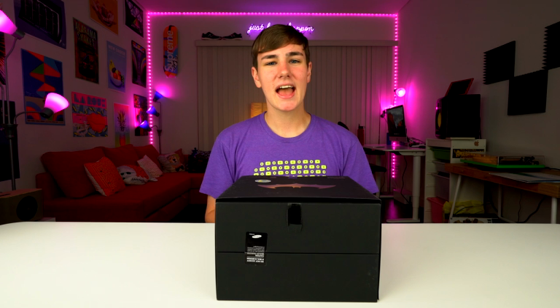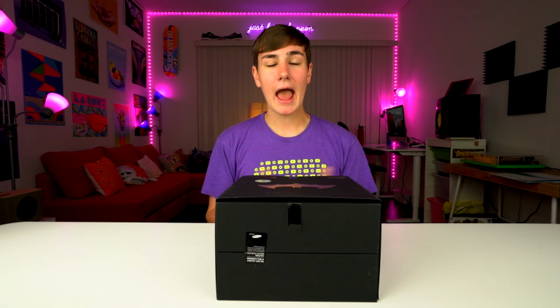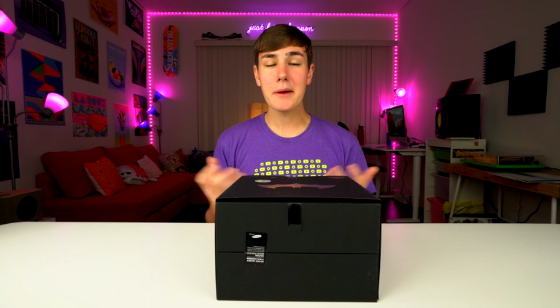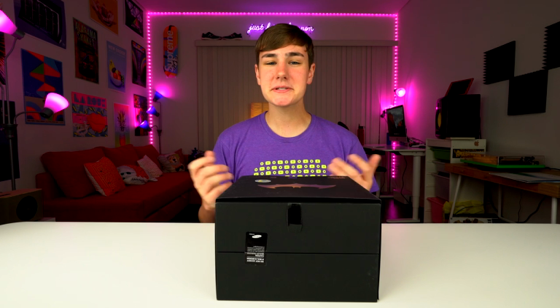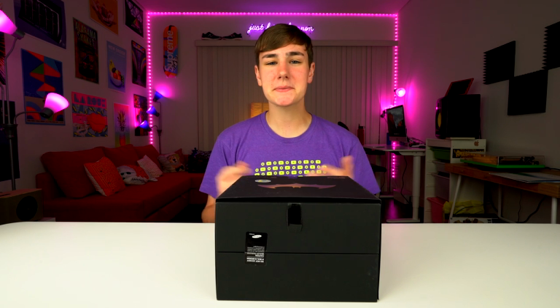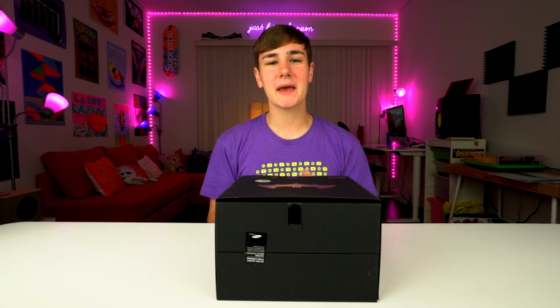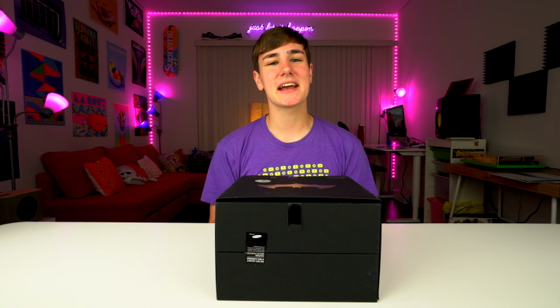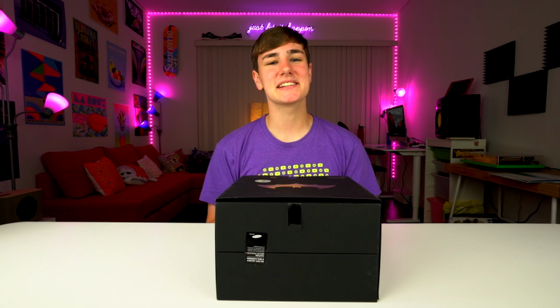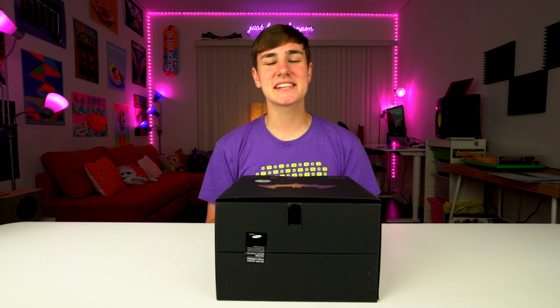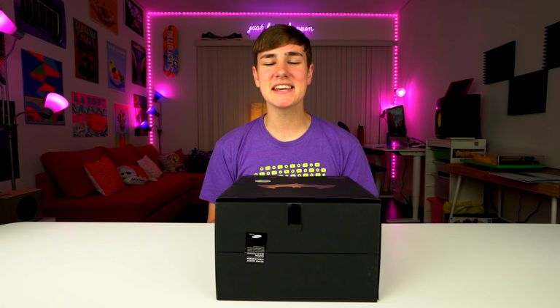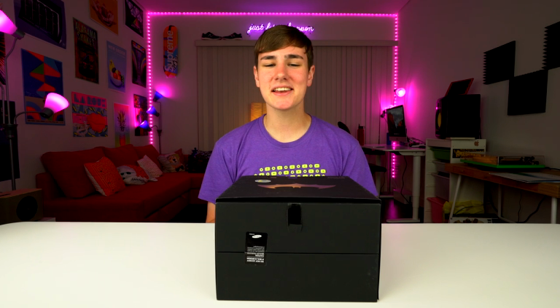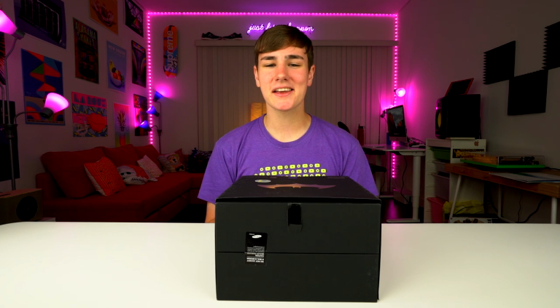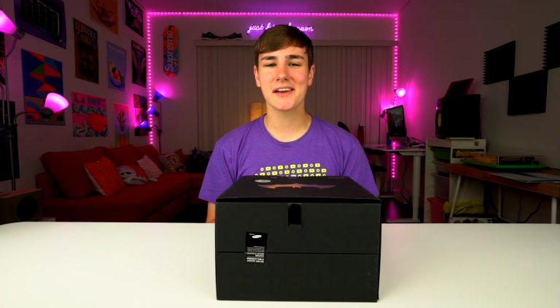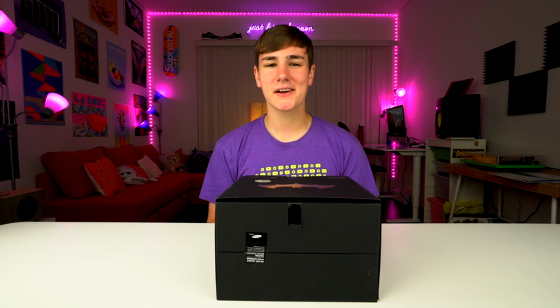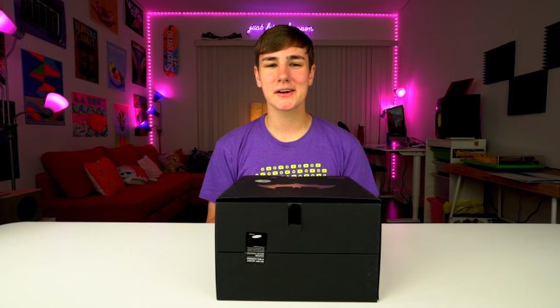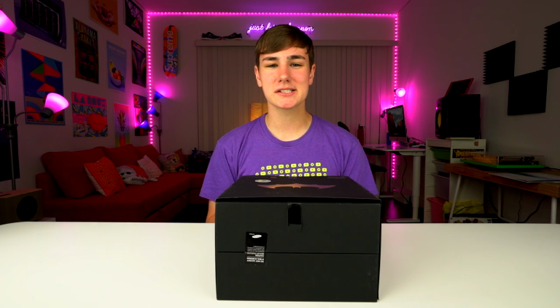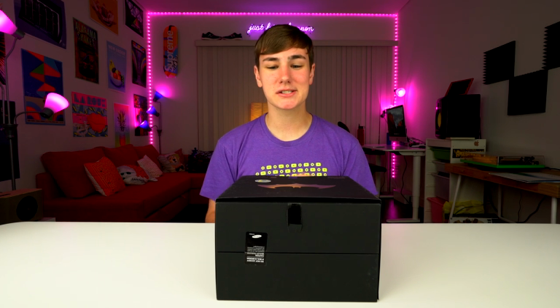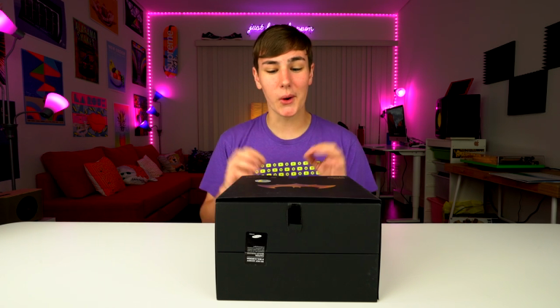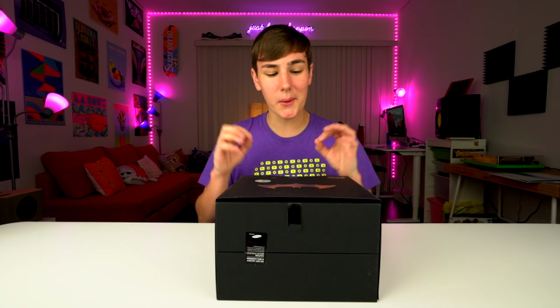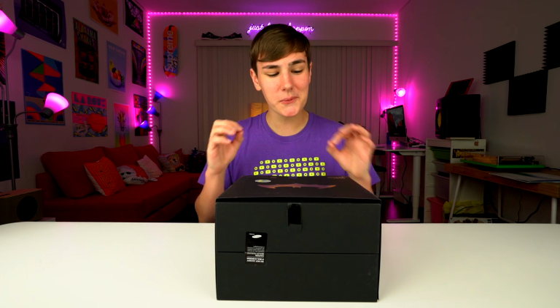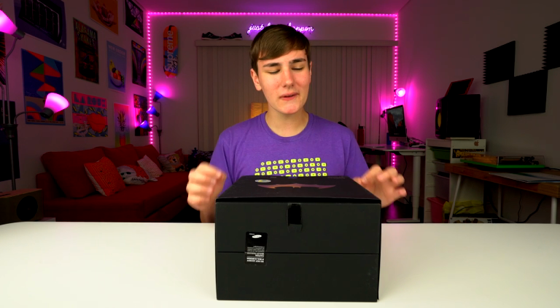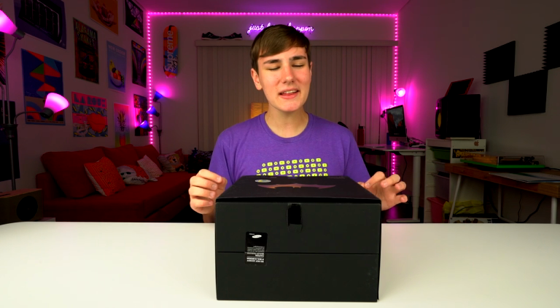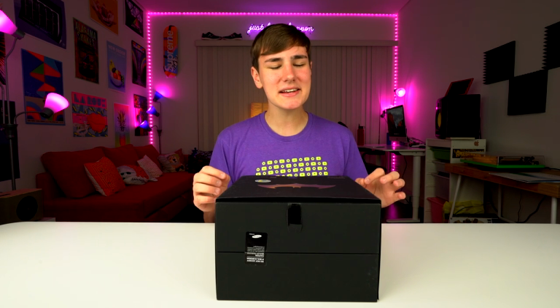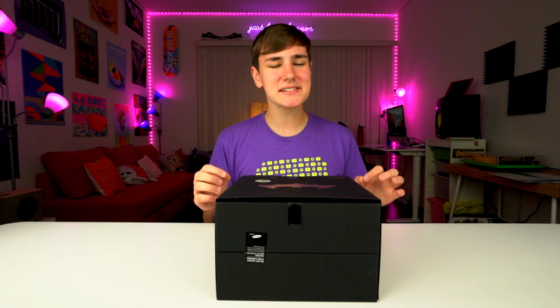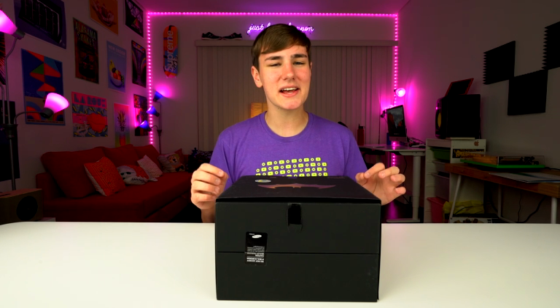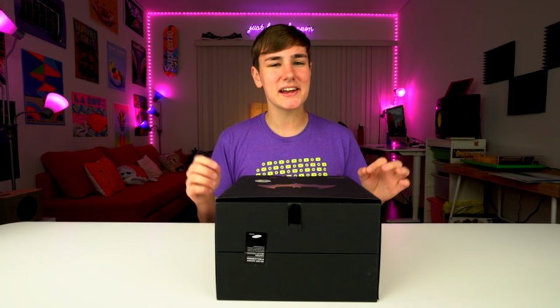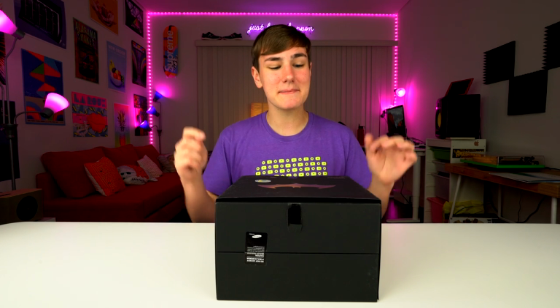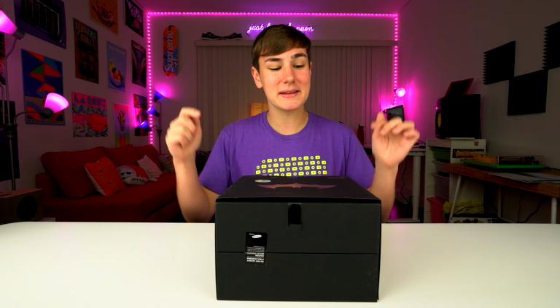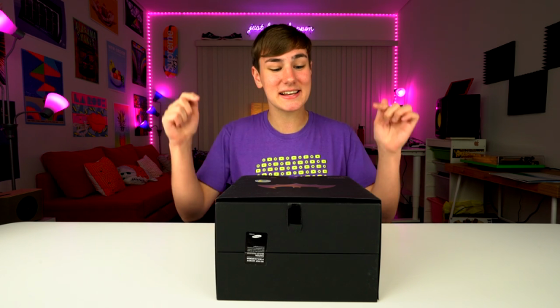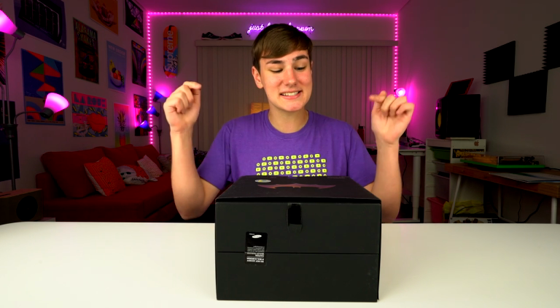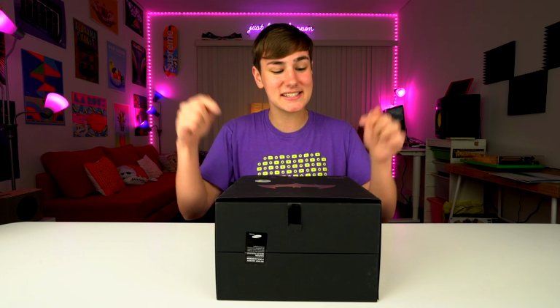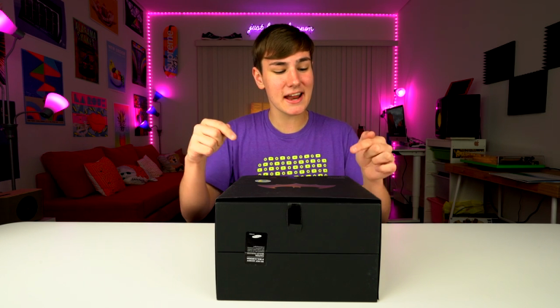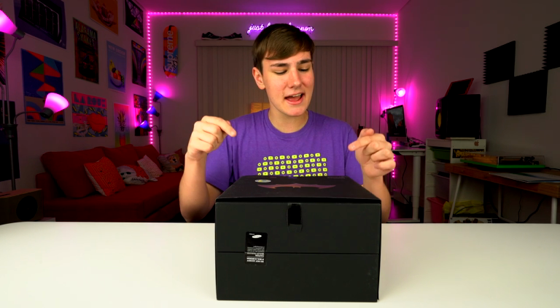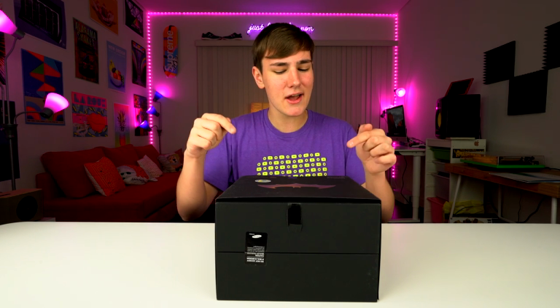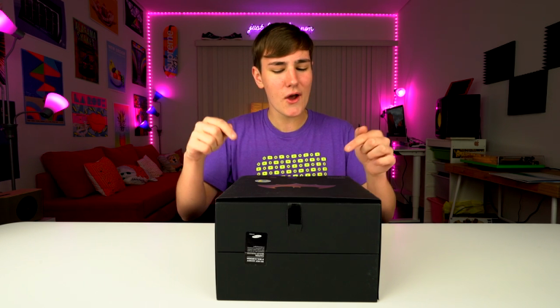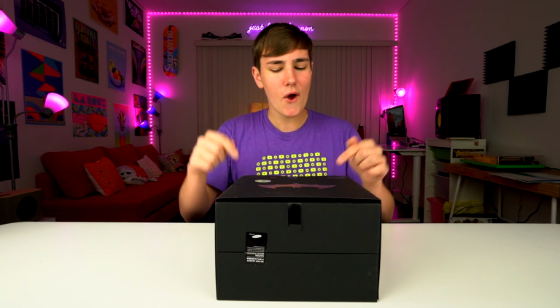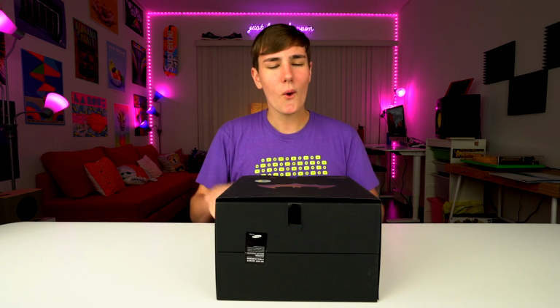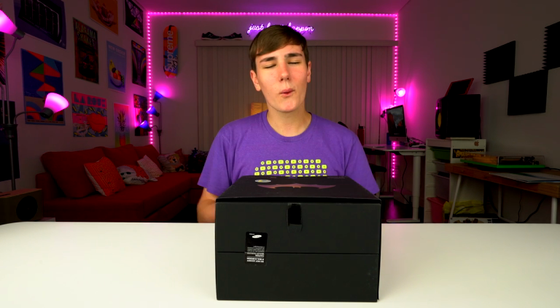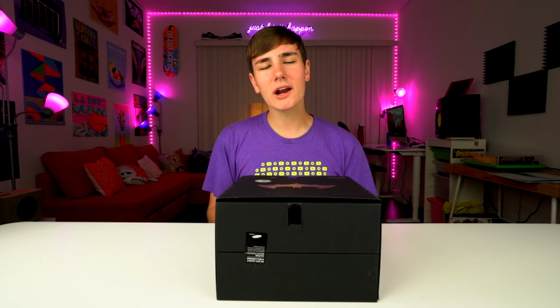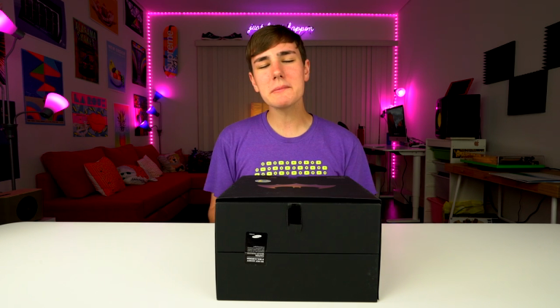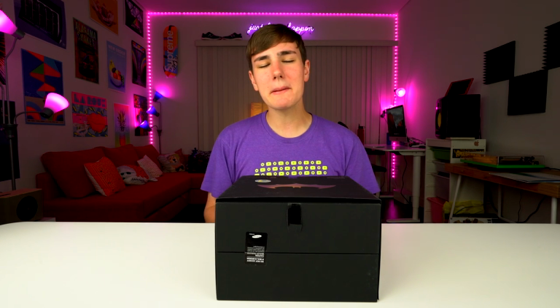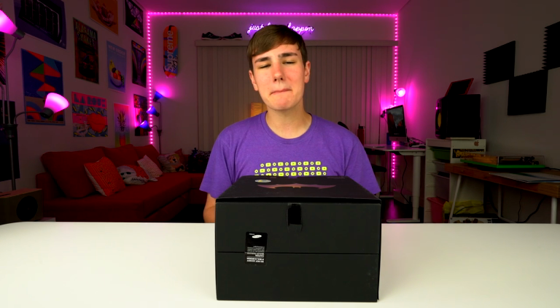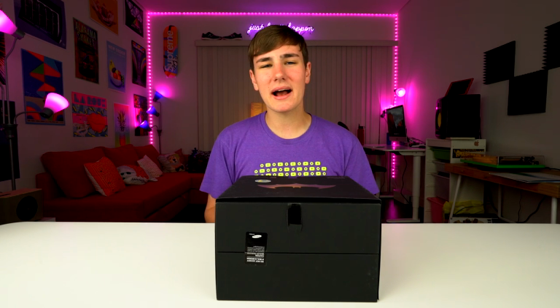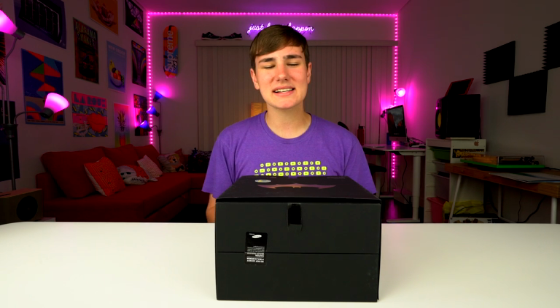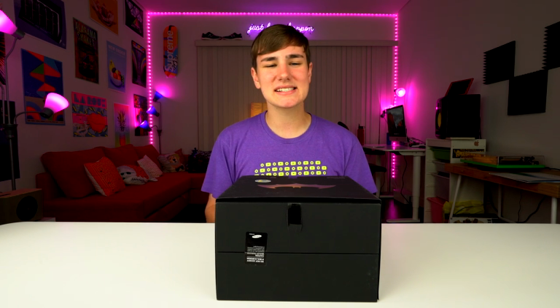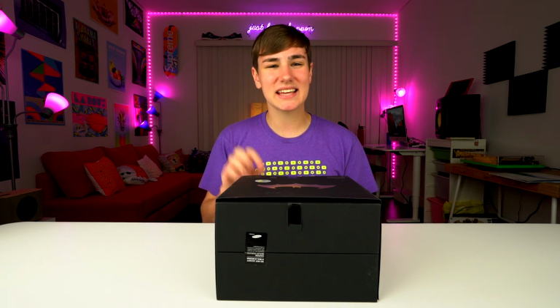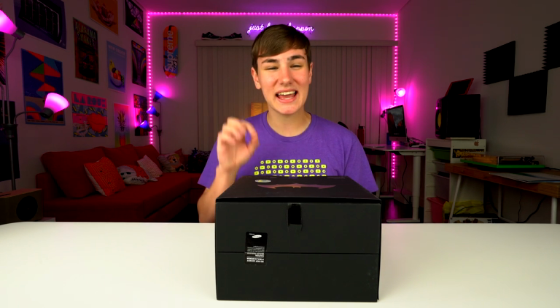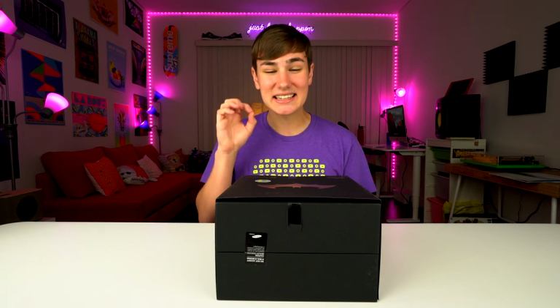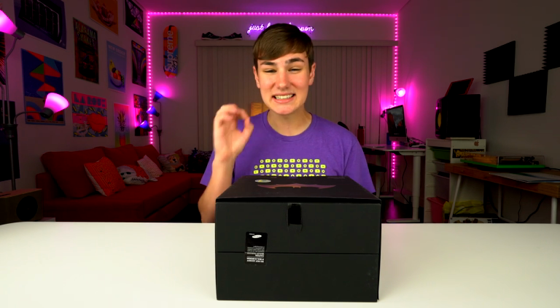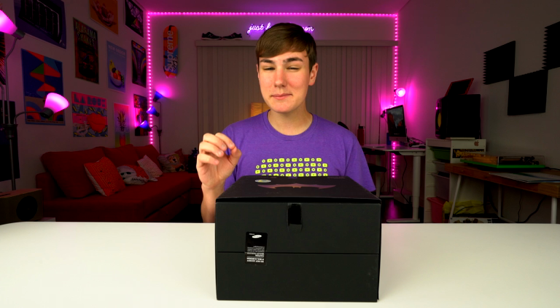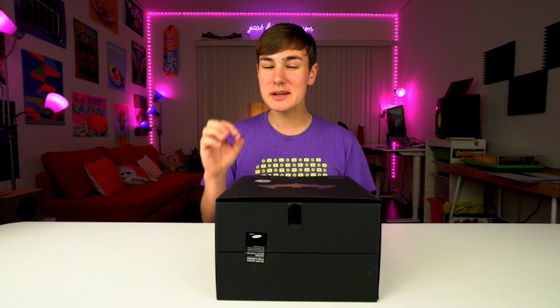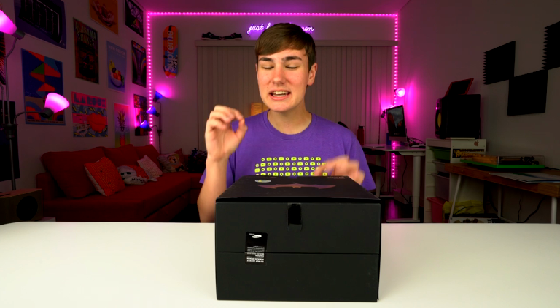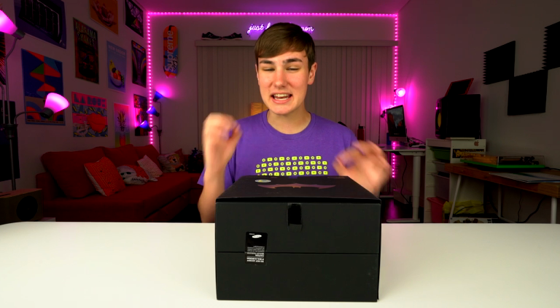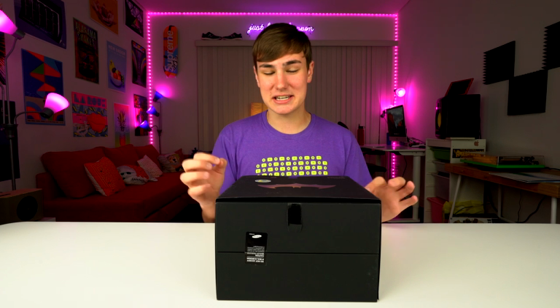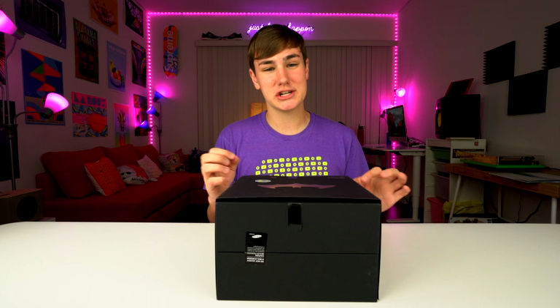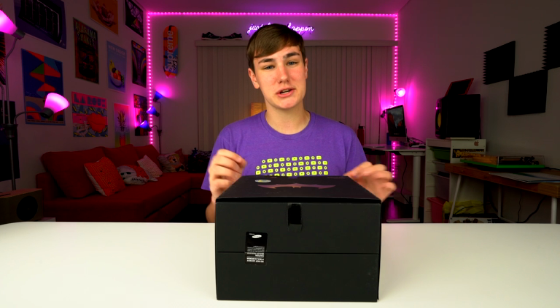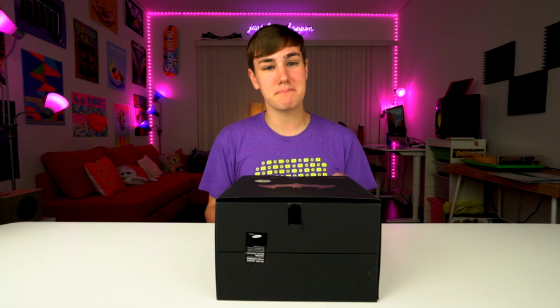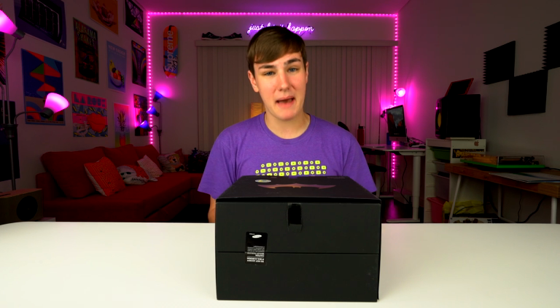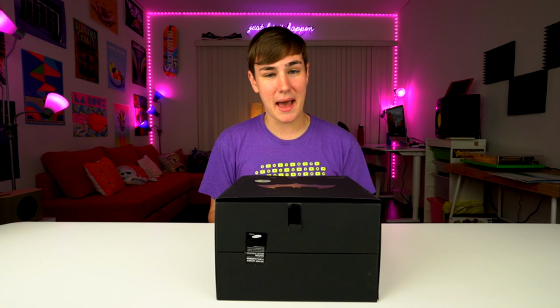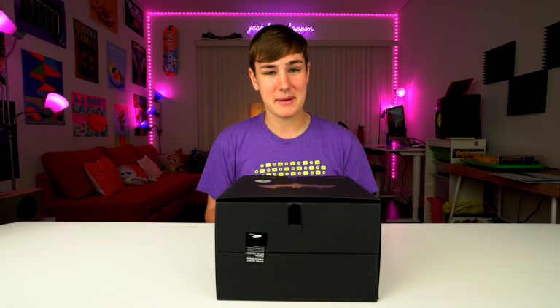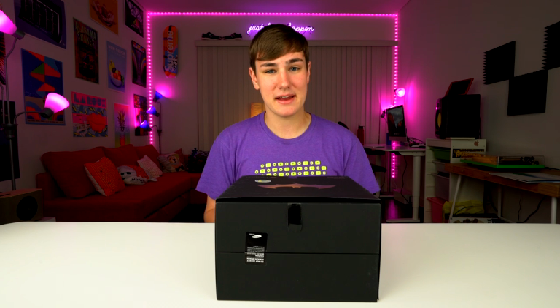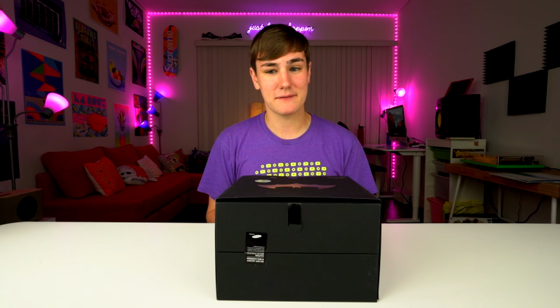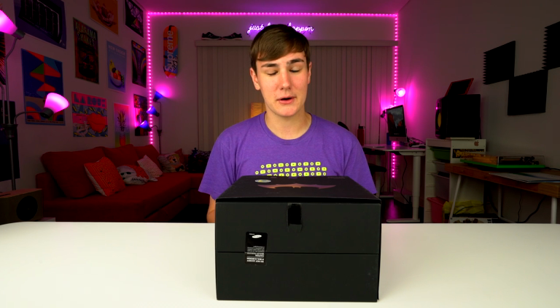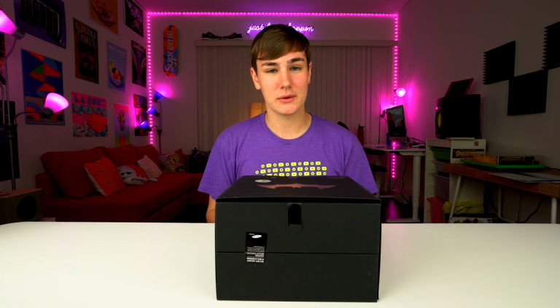Hey, what's up guys? Keaton here. I'm really excited because today we're going to be unboxing a limited edition Batman phone.